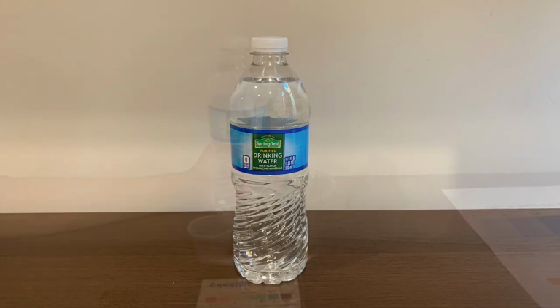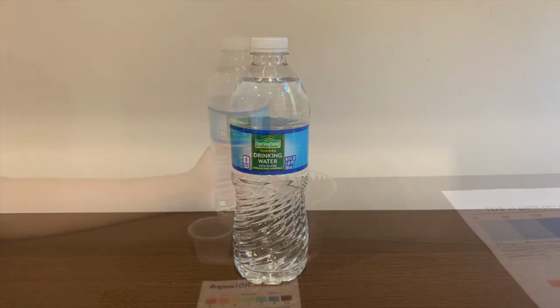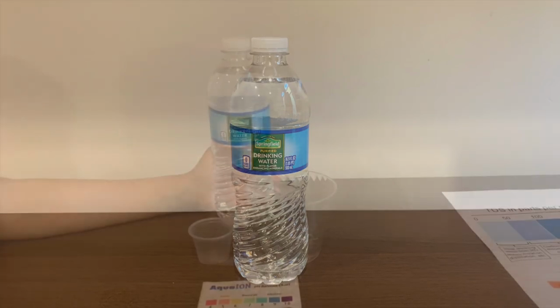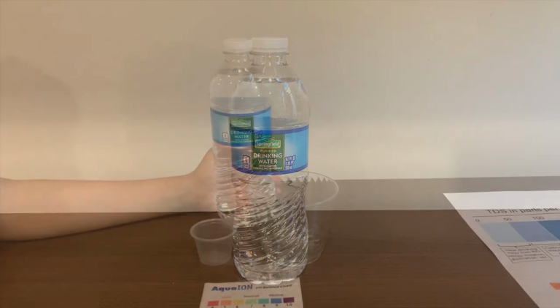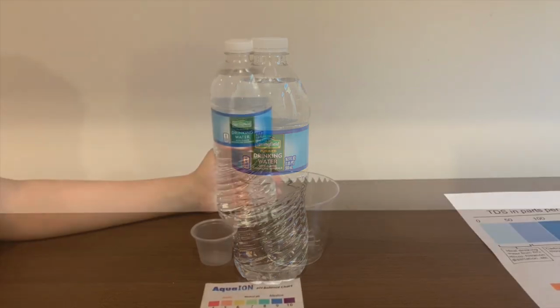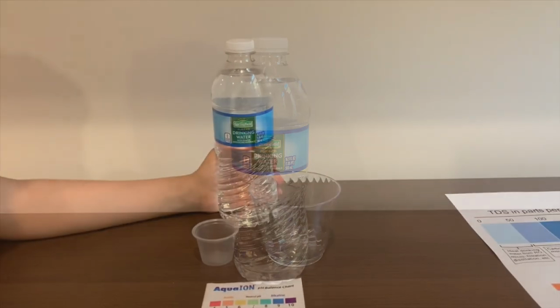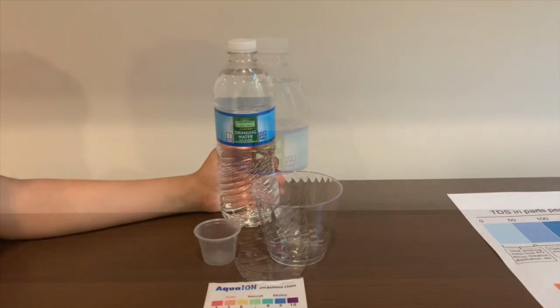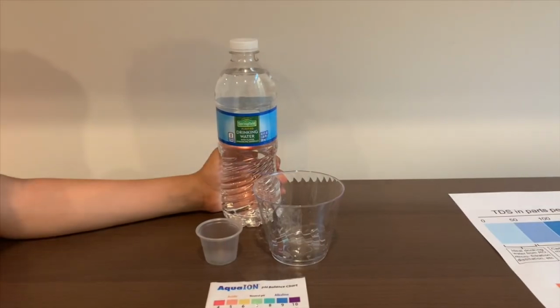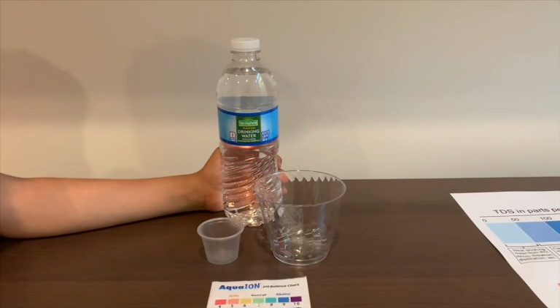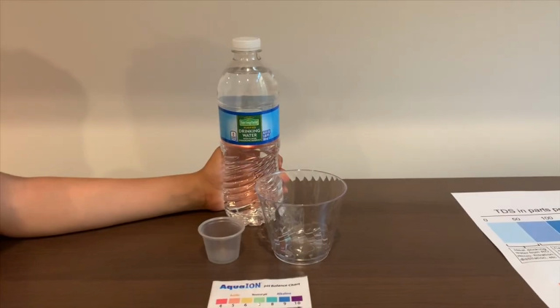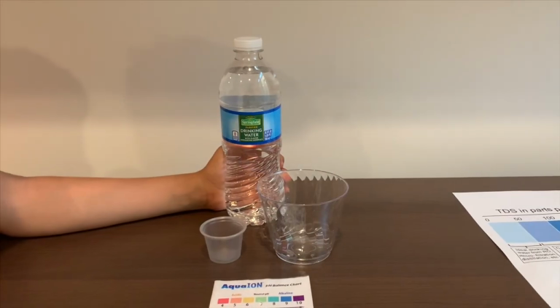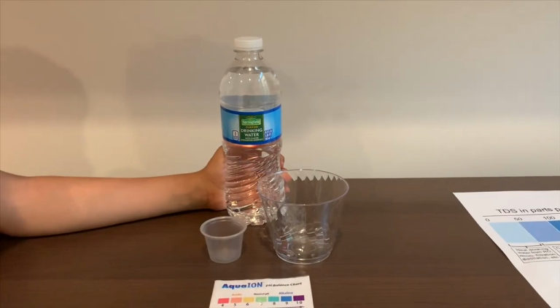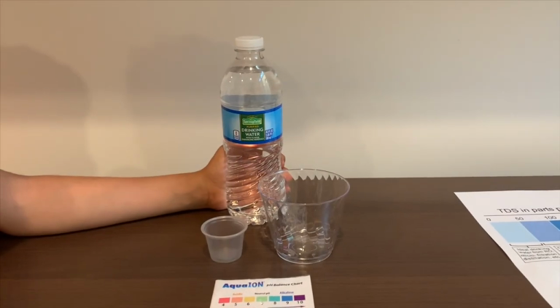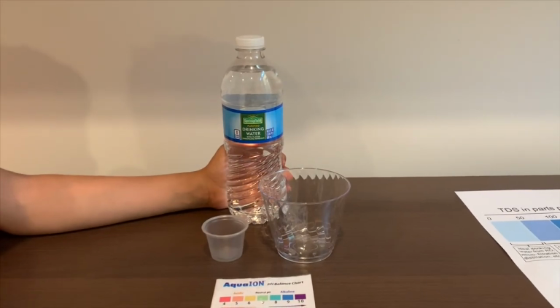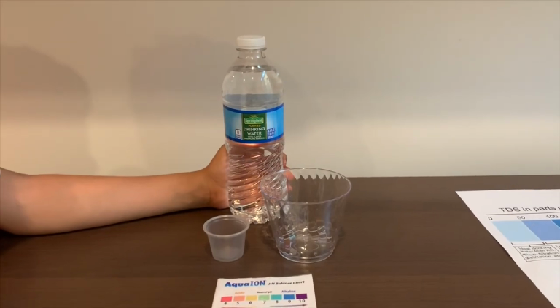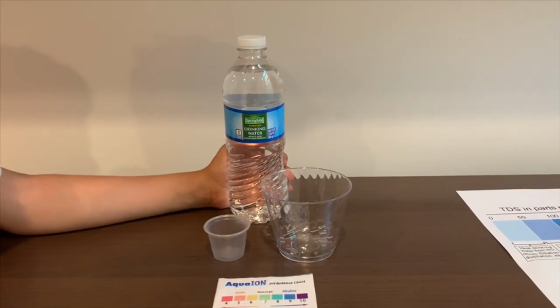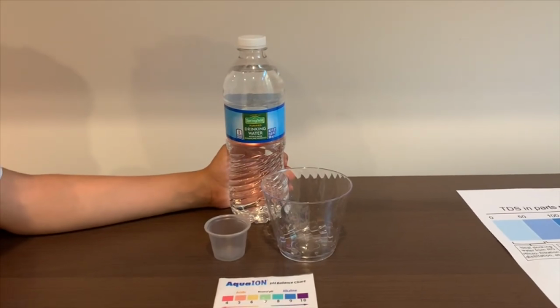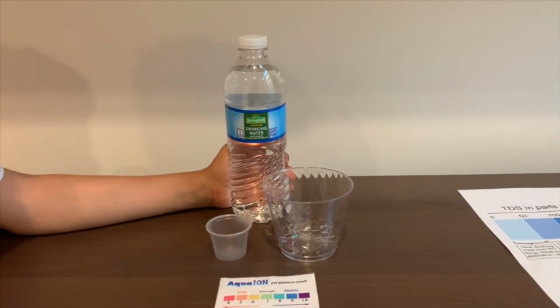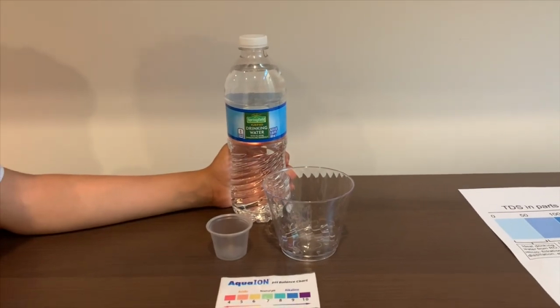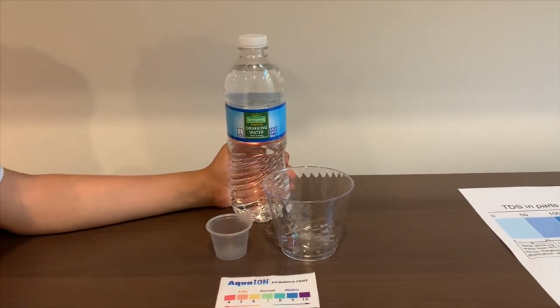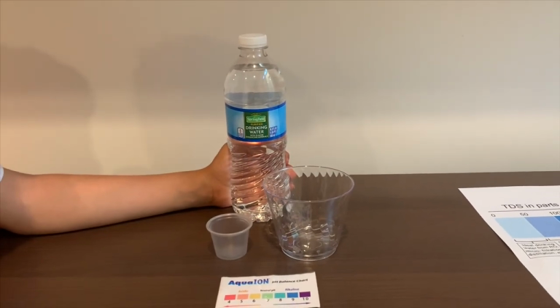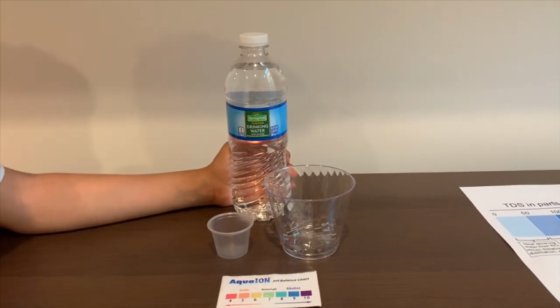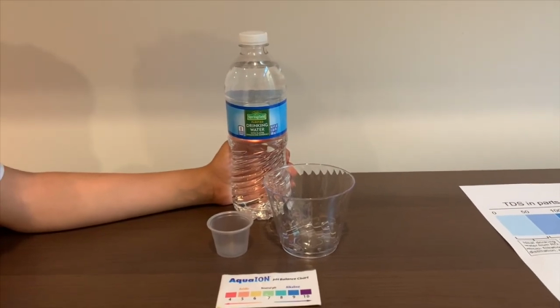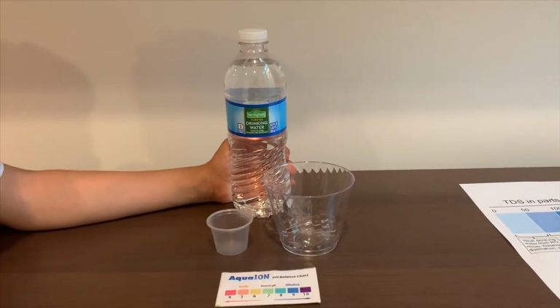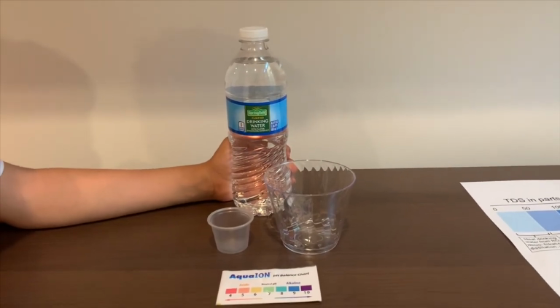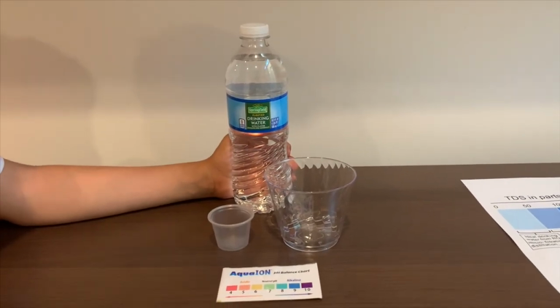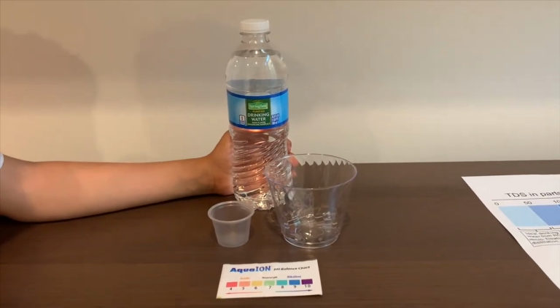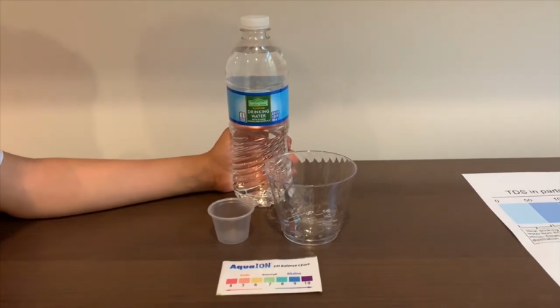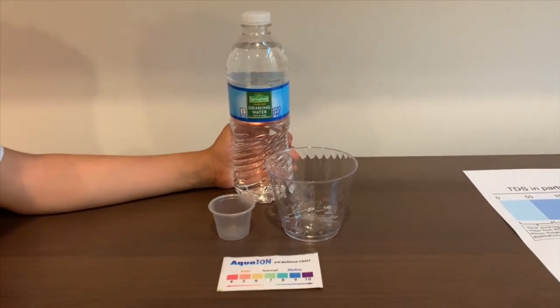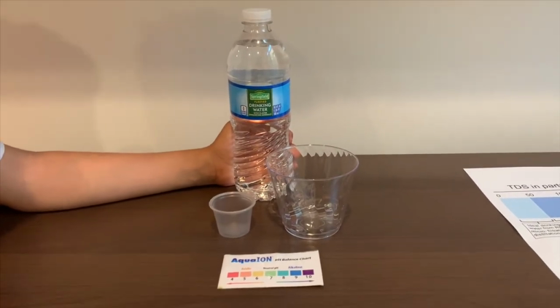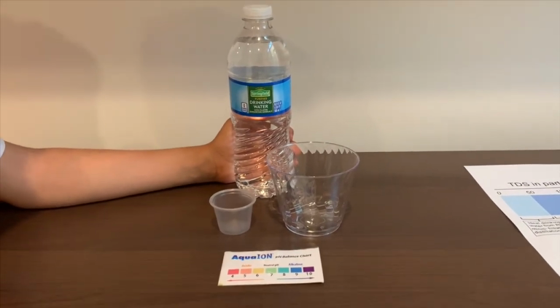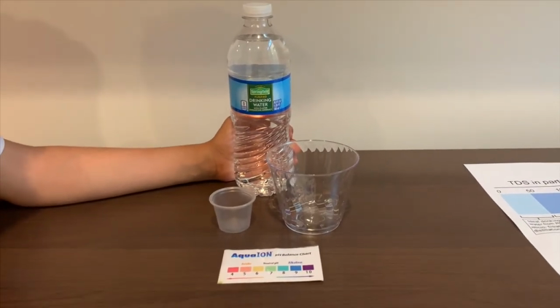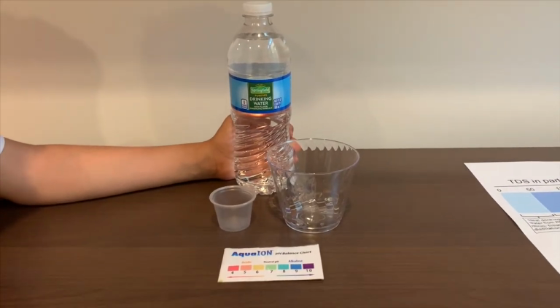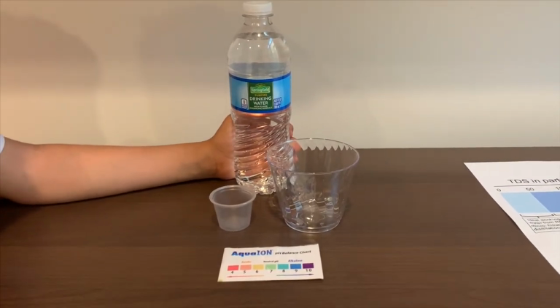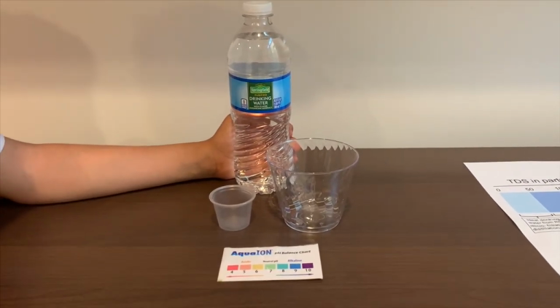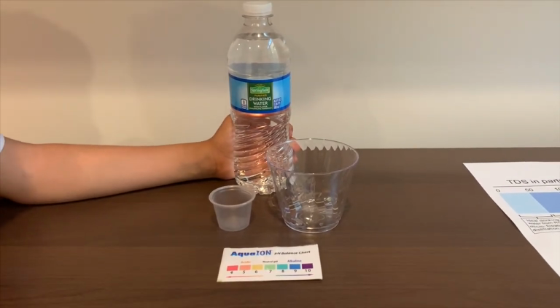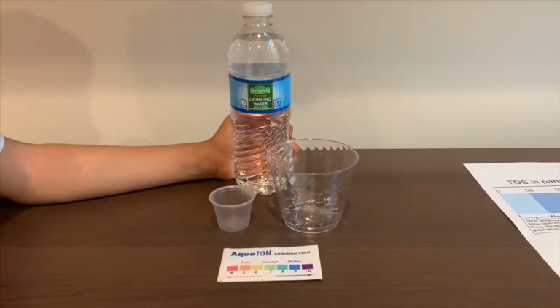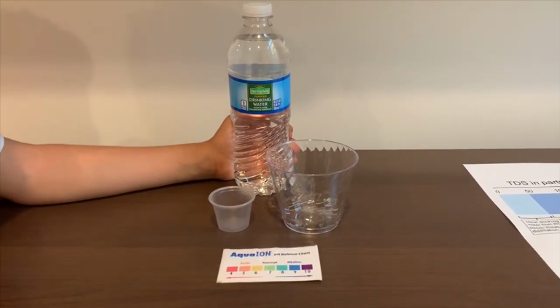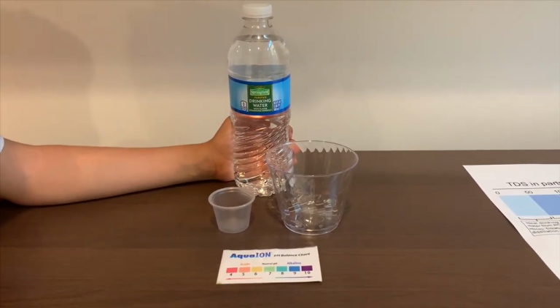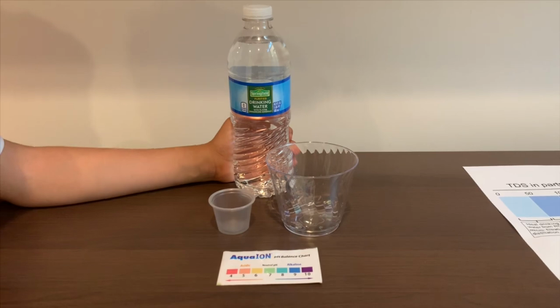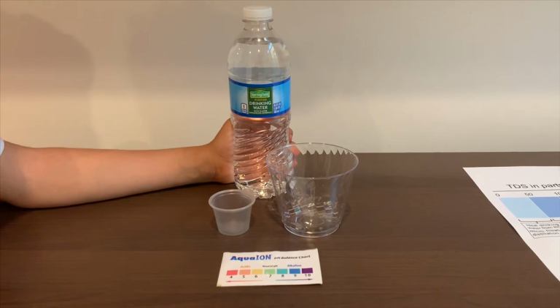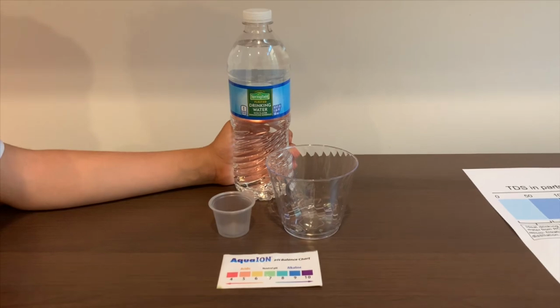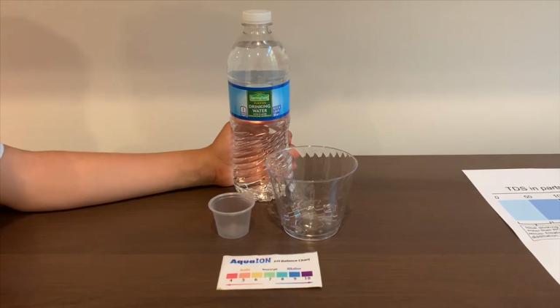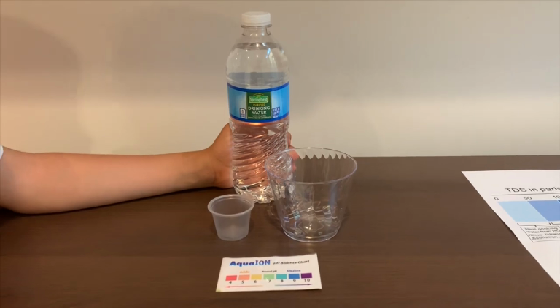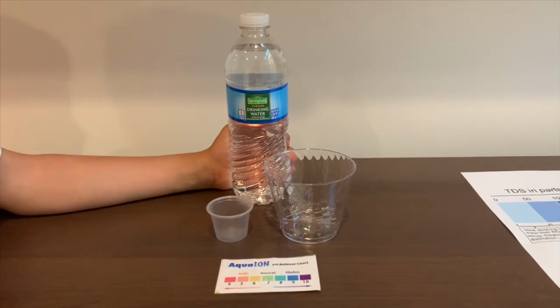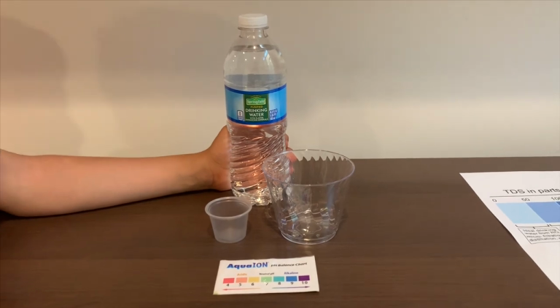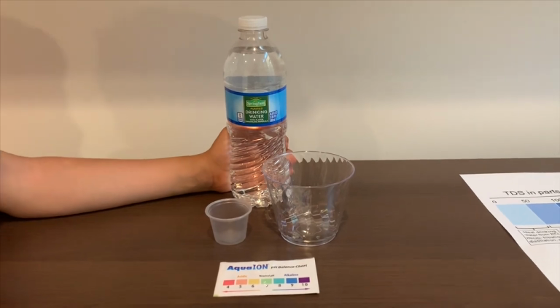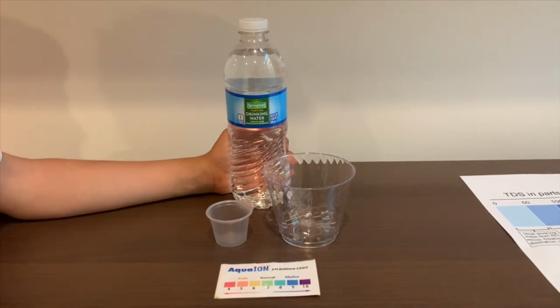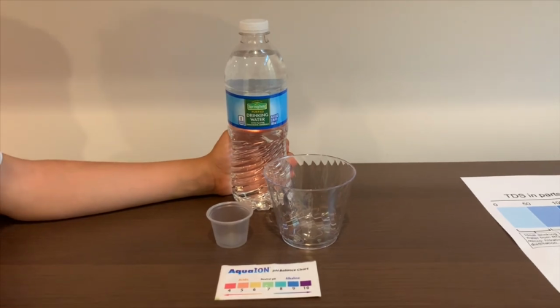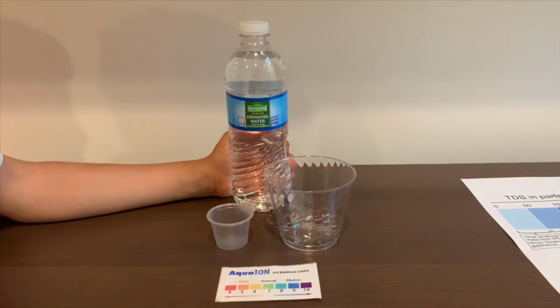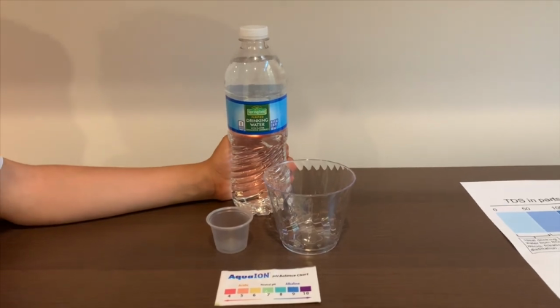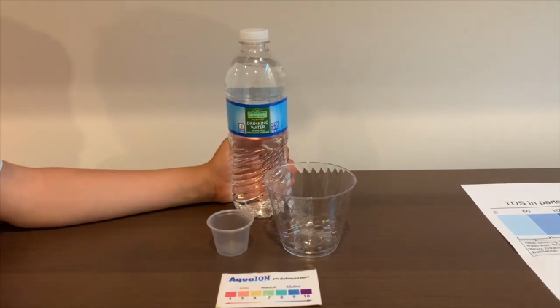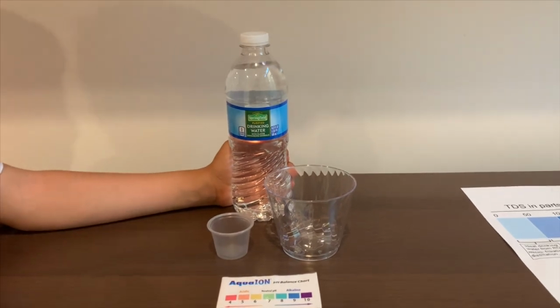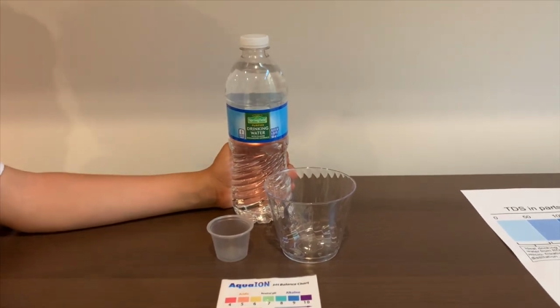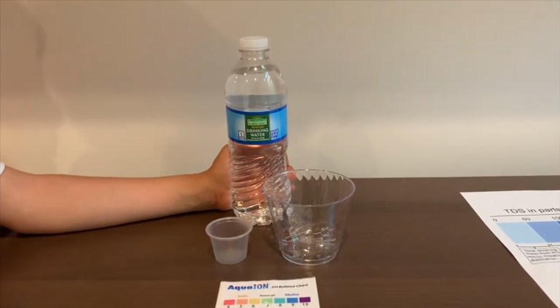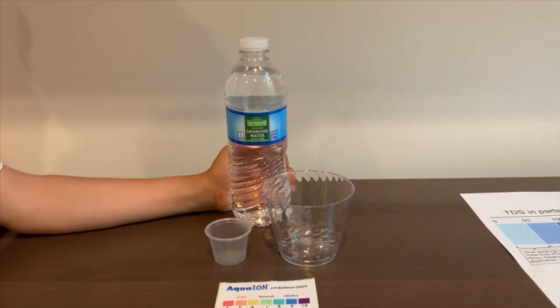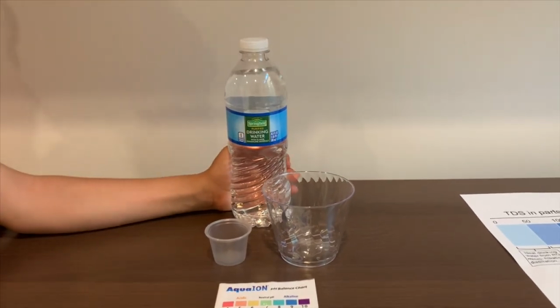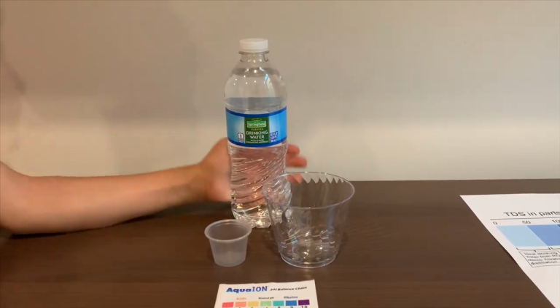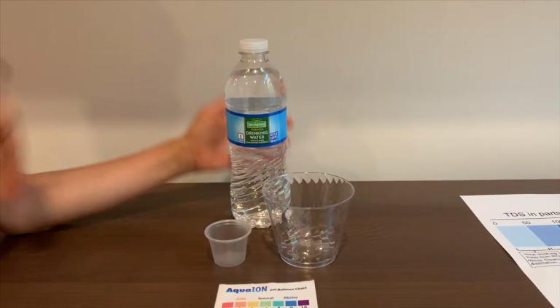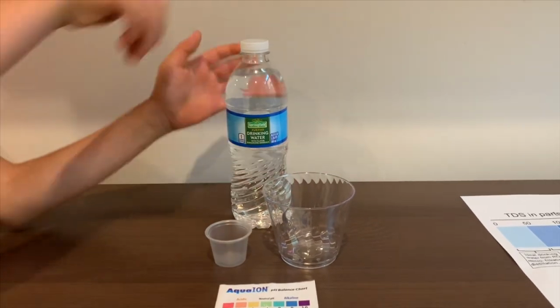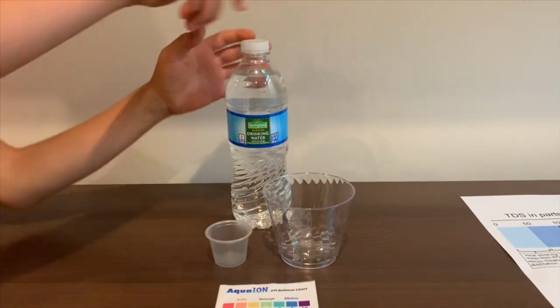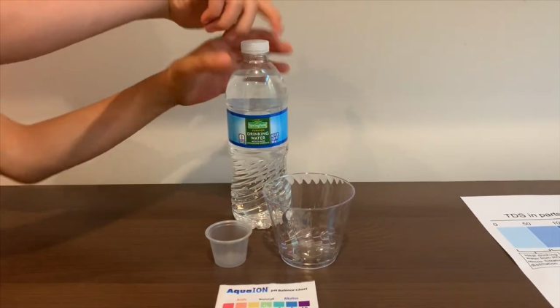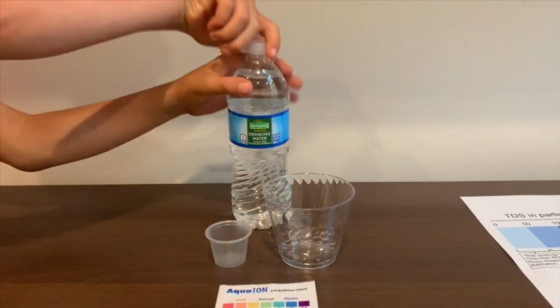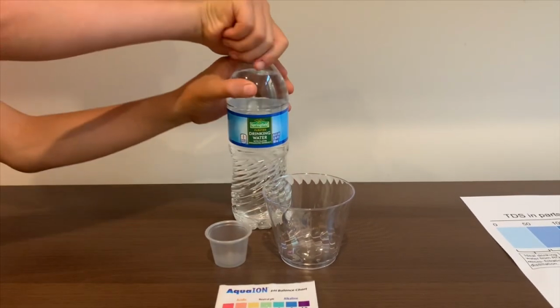This is Springfield purified drinking water. It costs 50 cents. Let's test the pH and TDS levels.